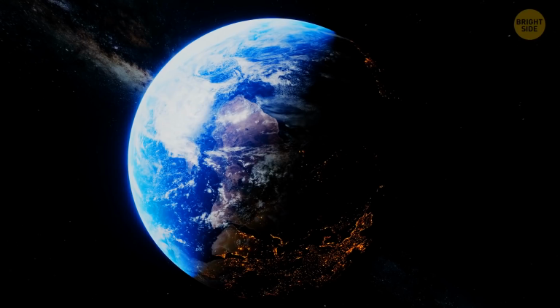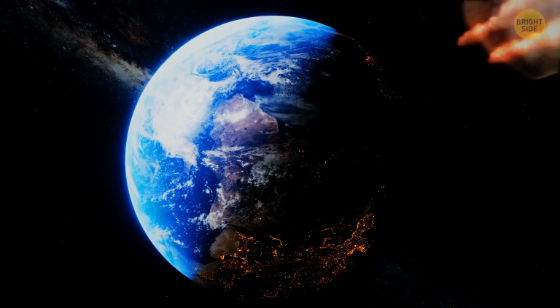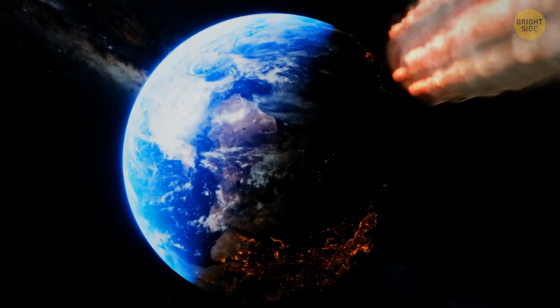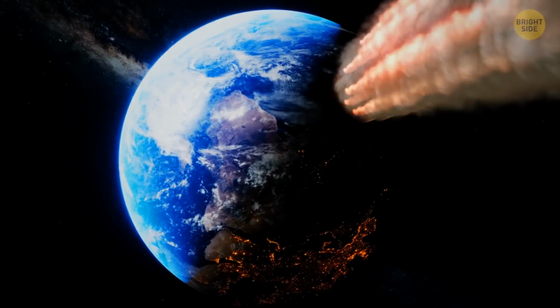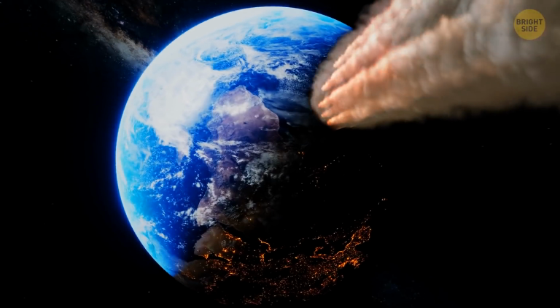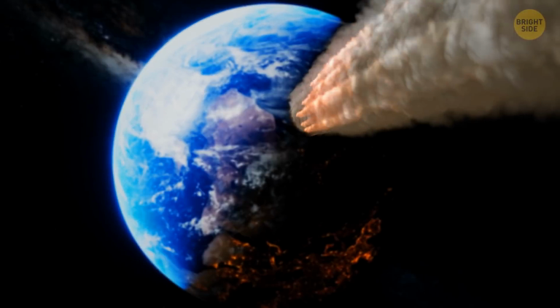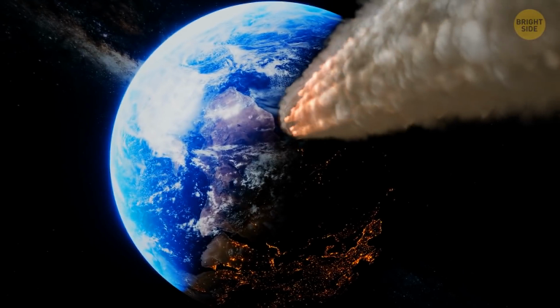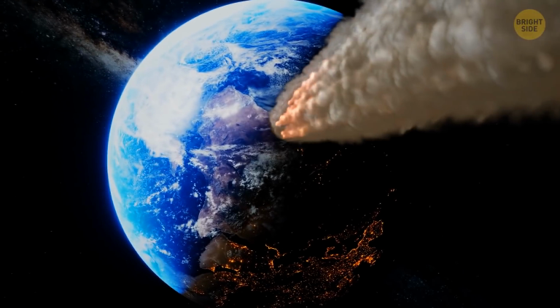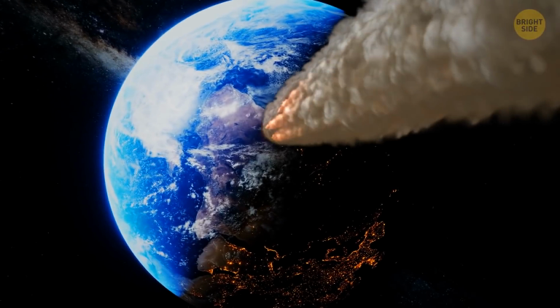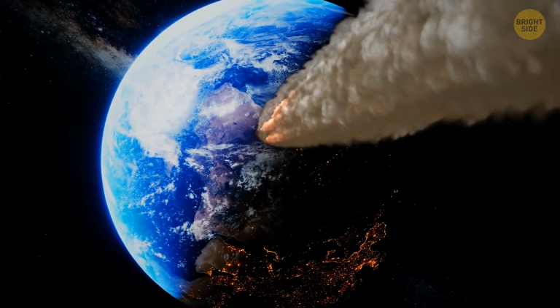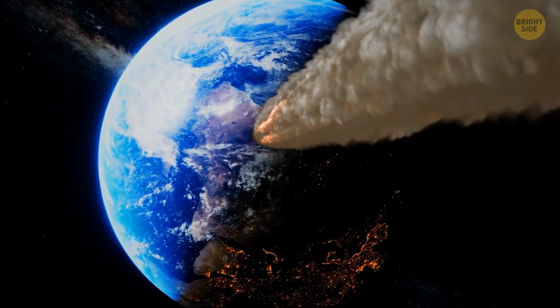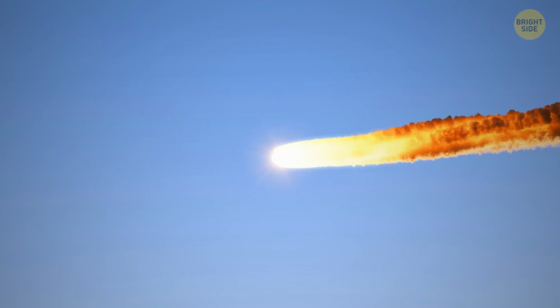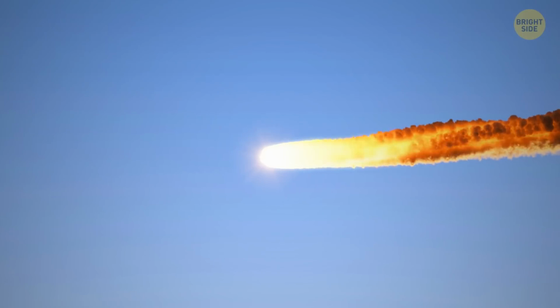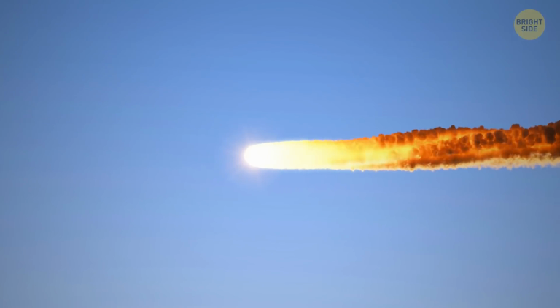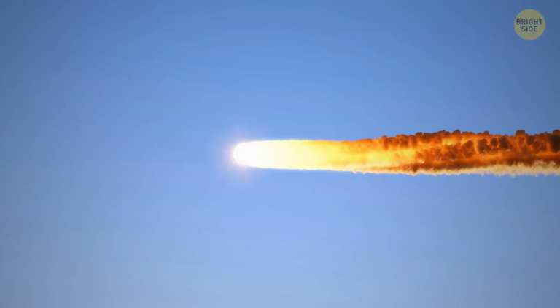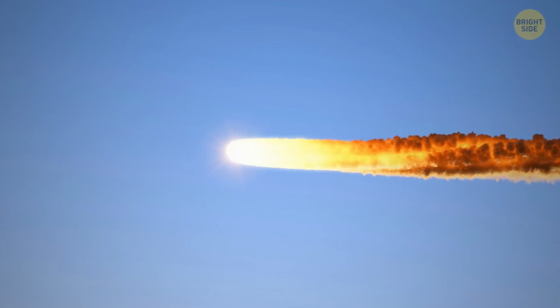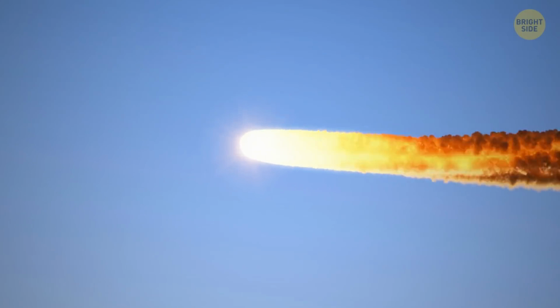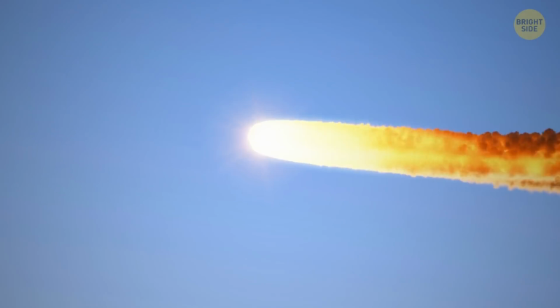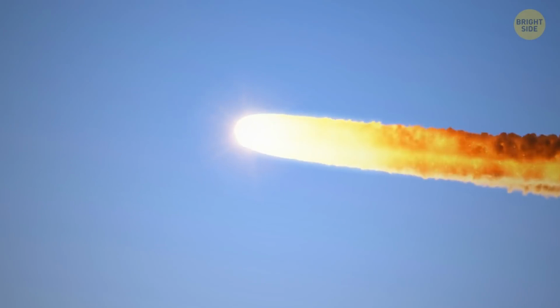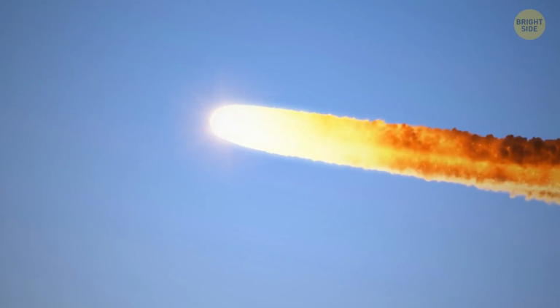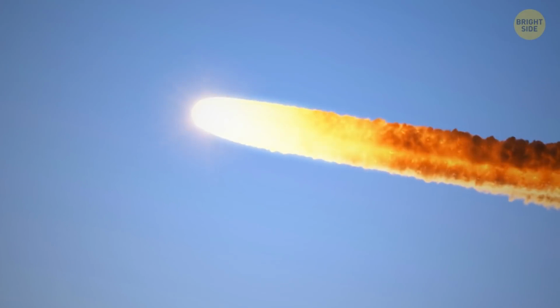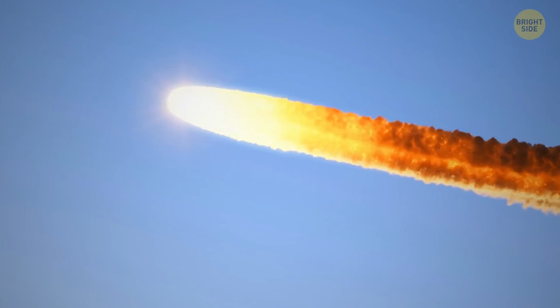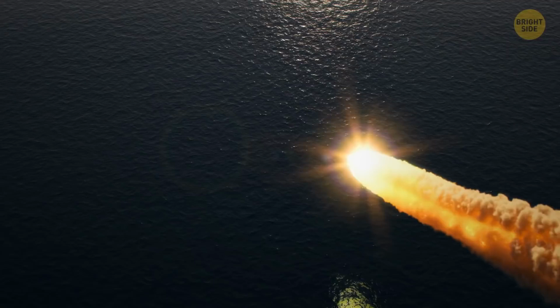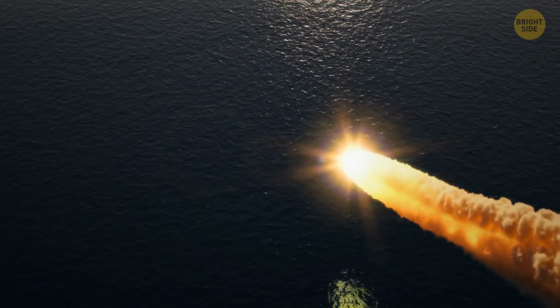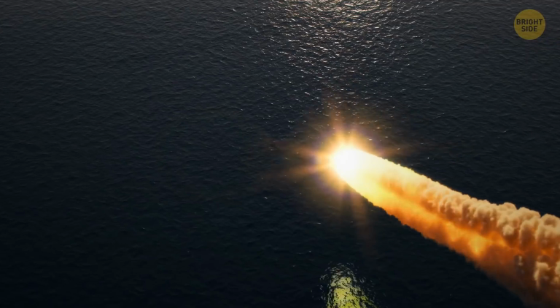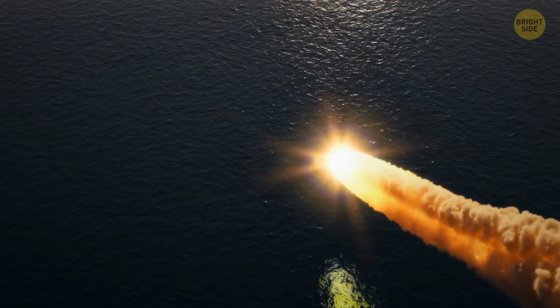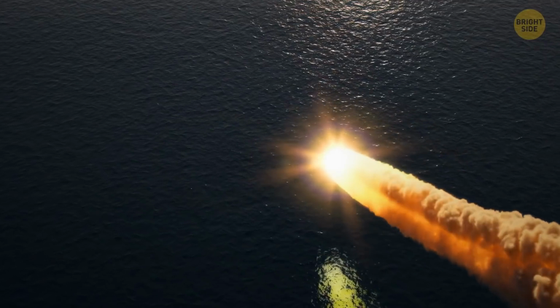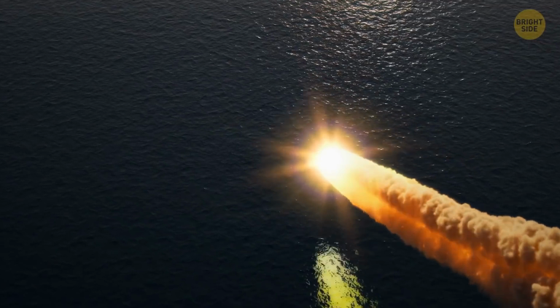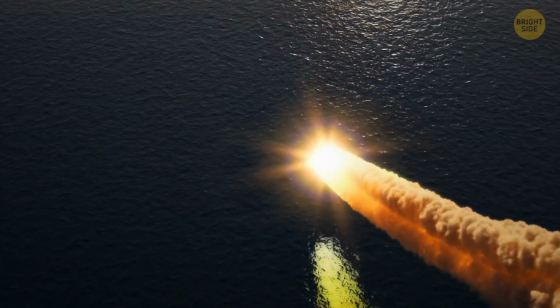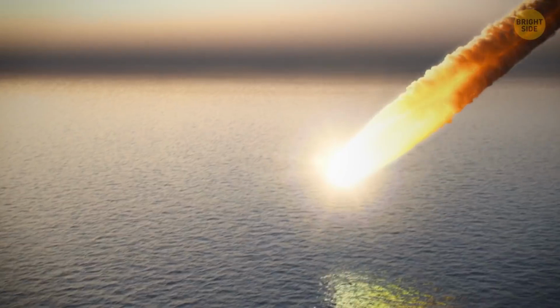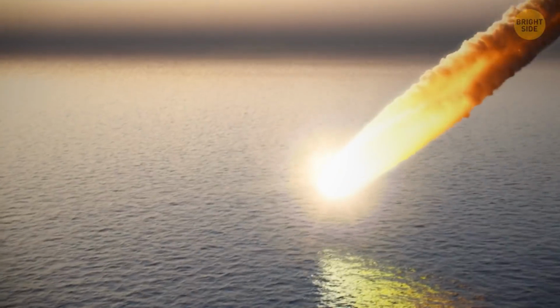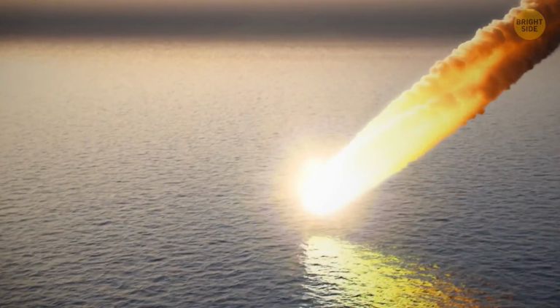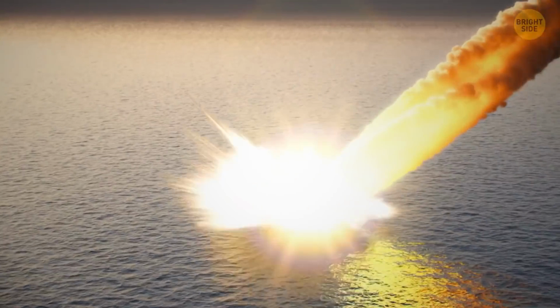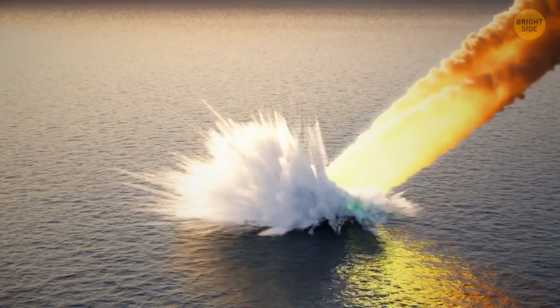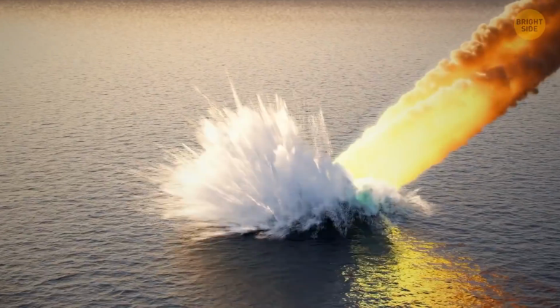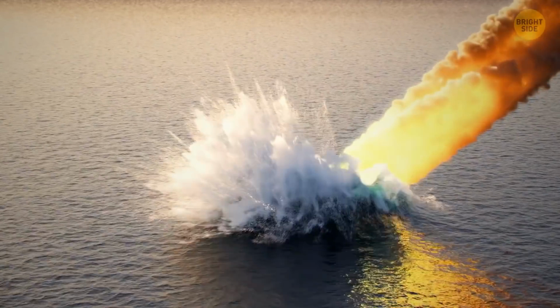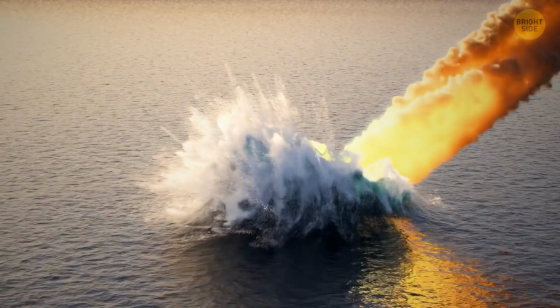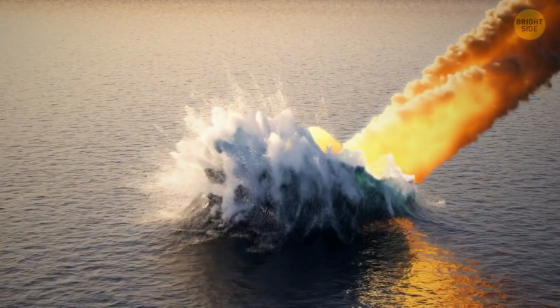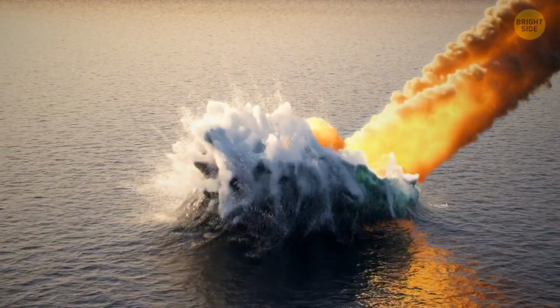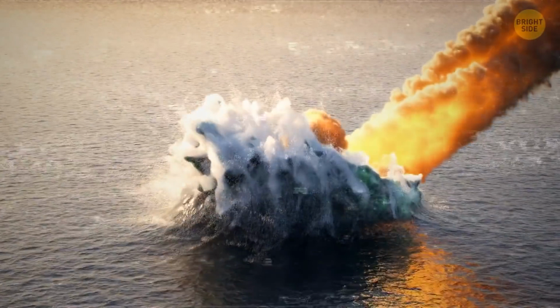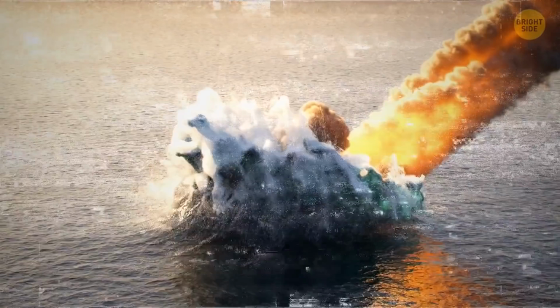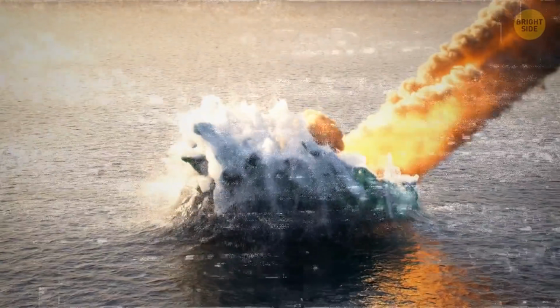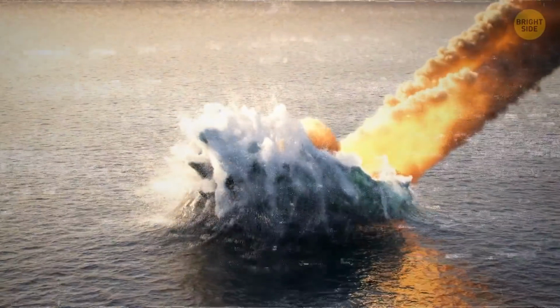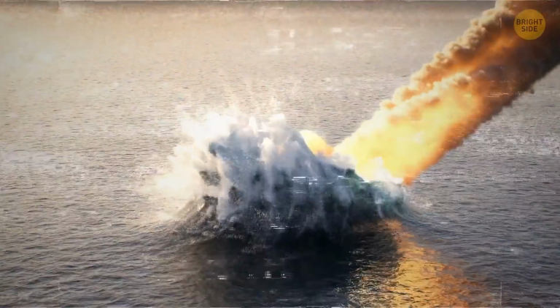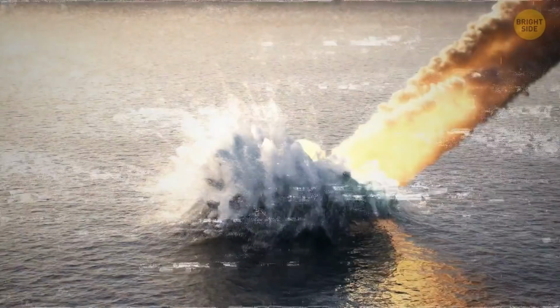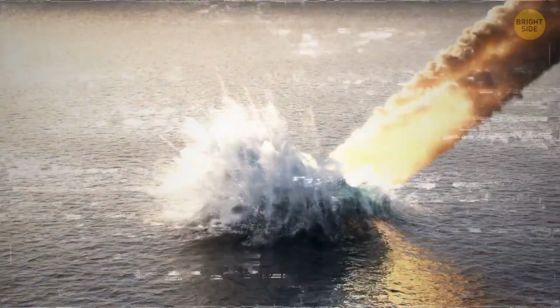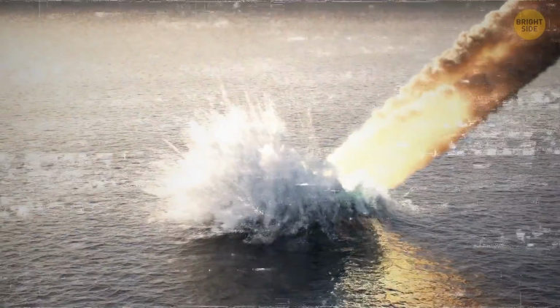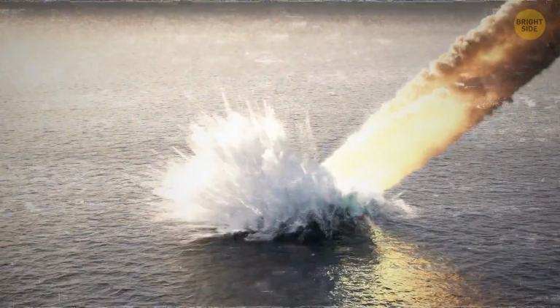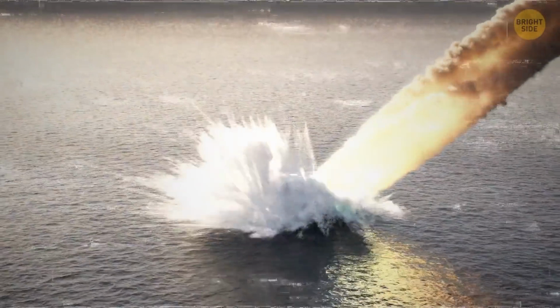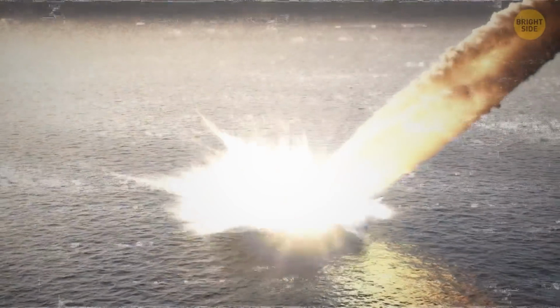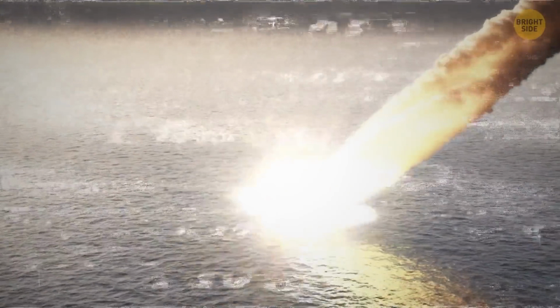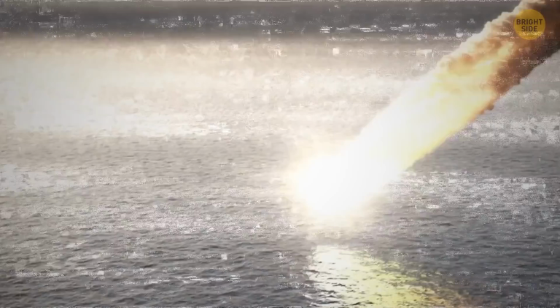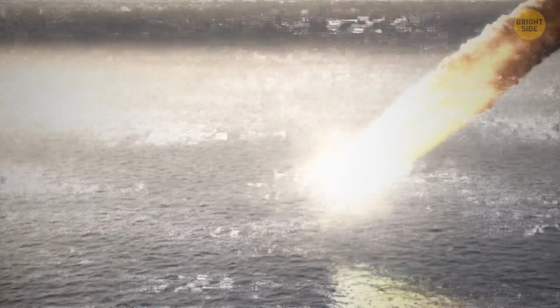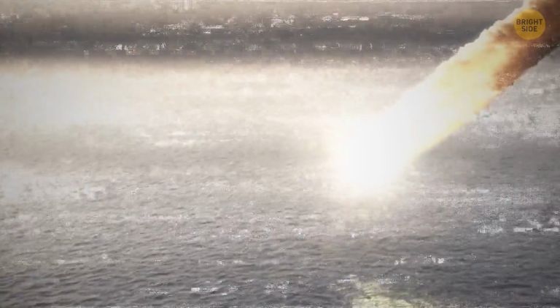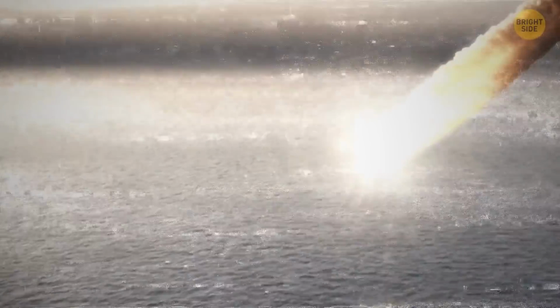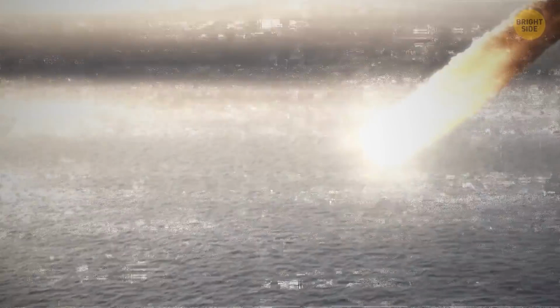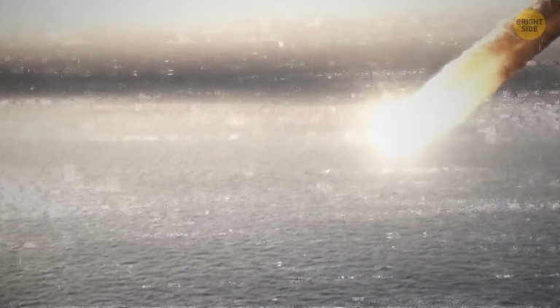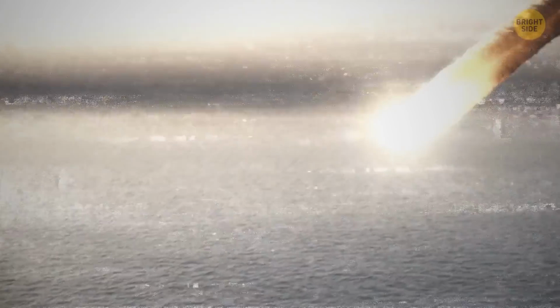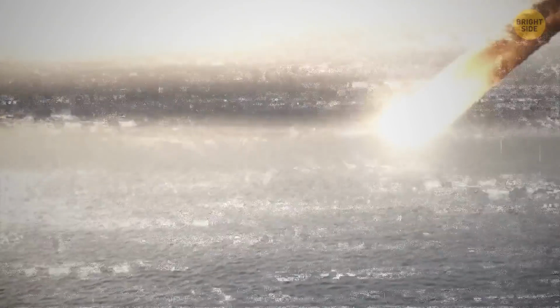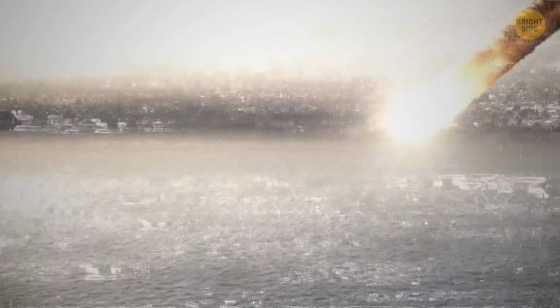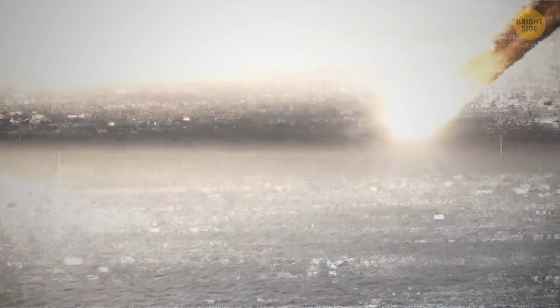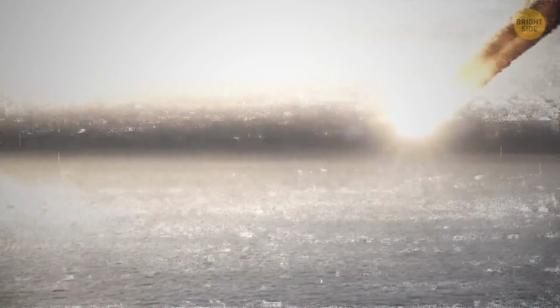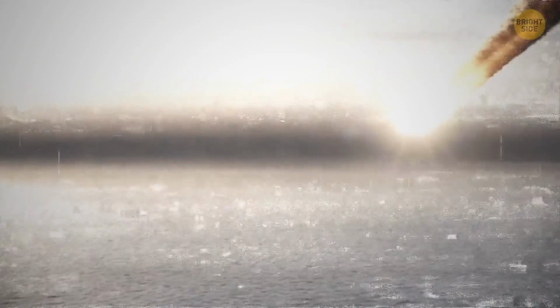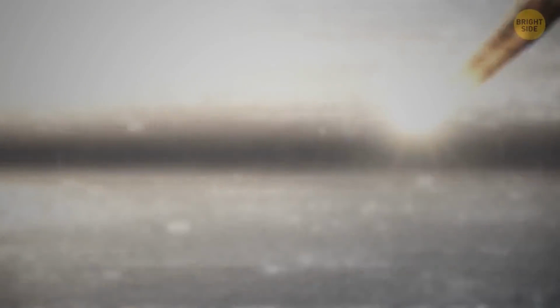Hey, look up! There's a meteor shower happening right now! Okay, not really. But I made you look.